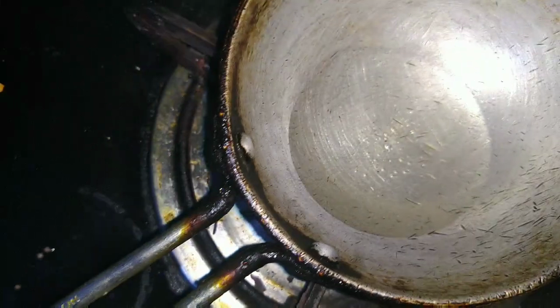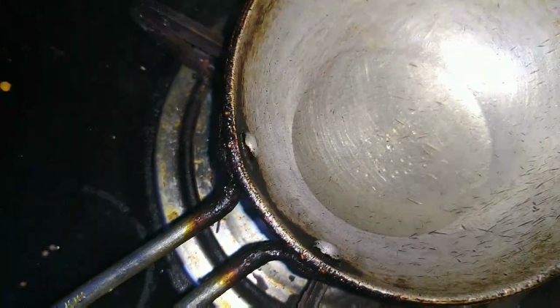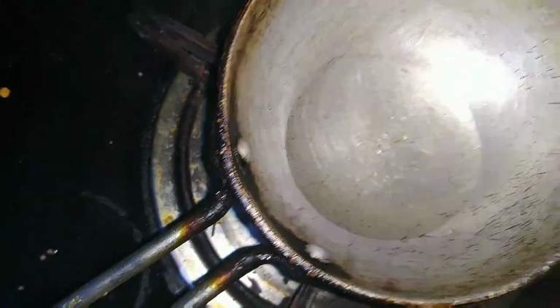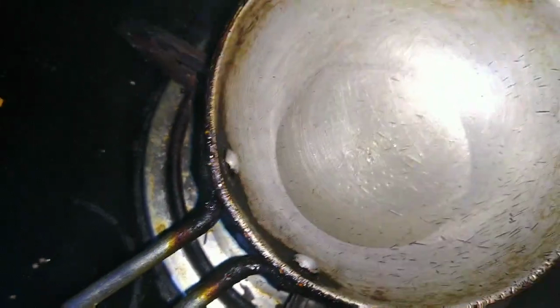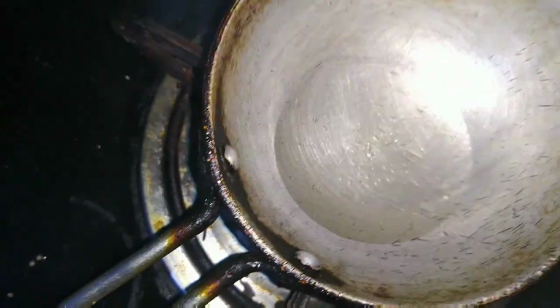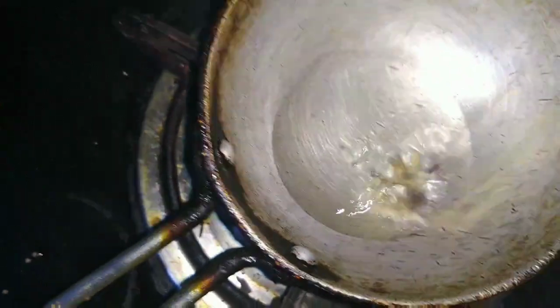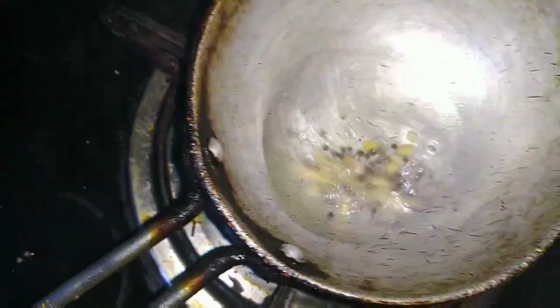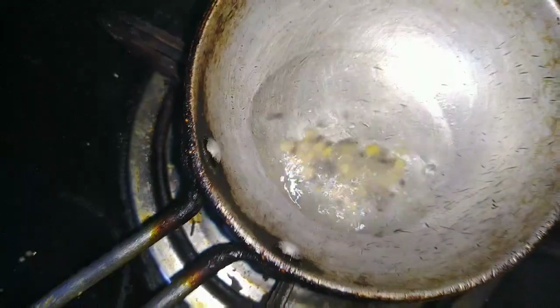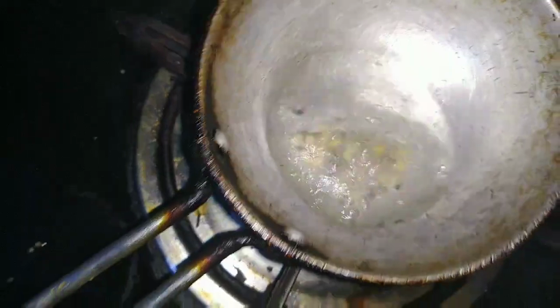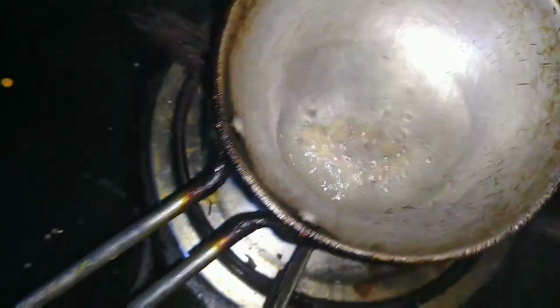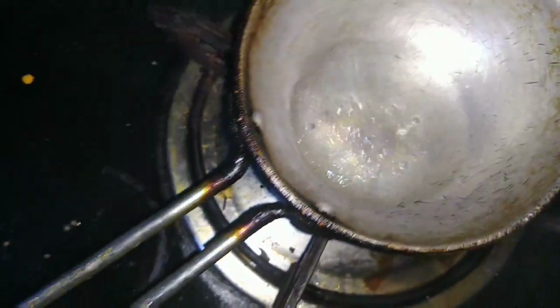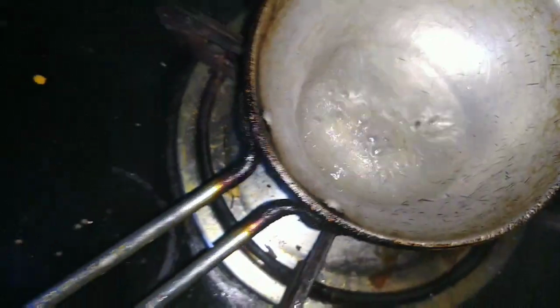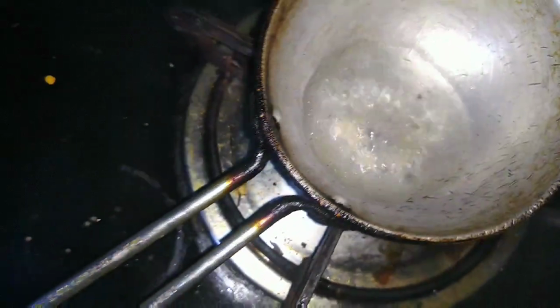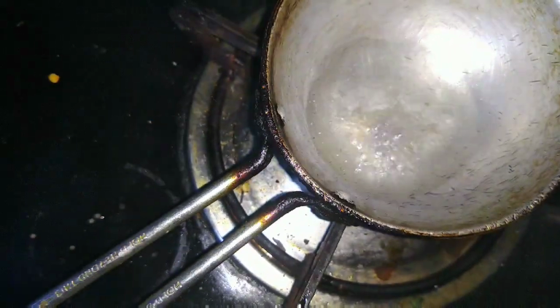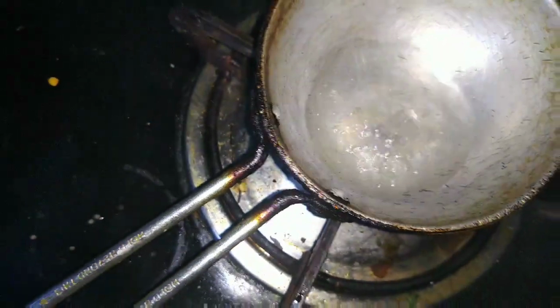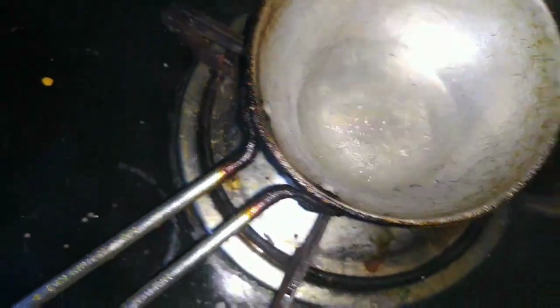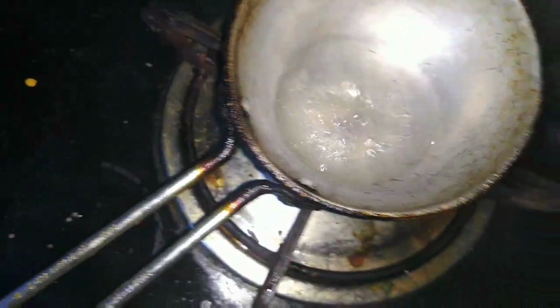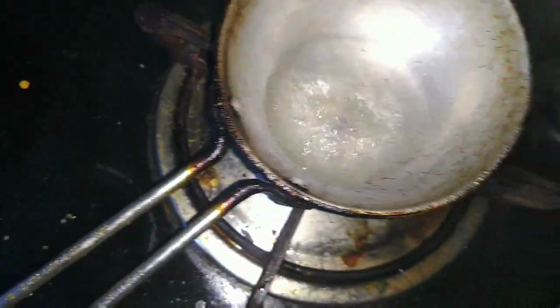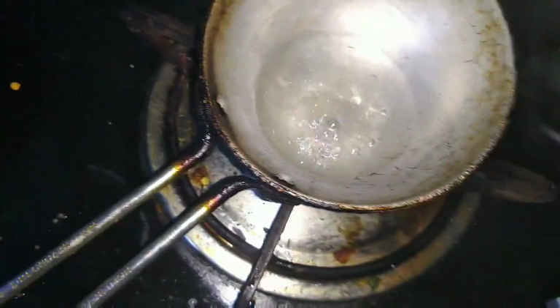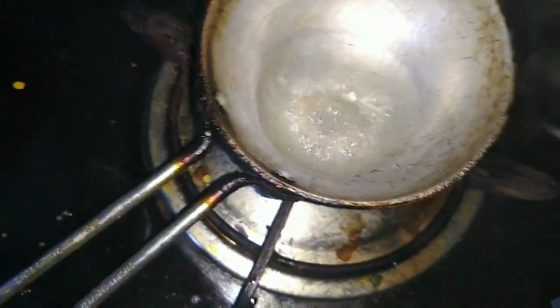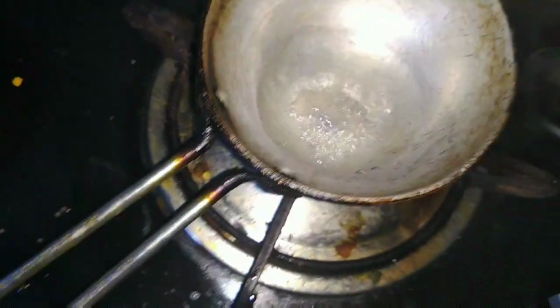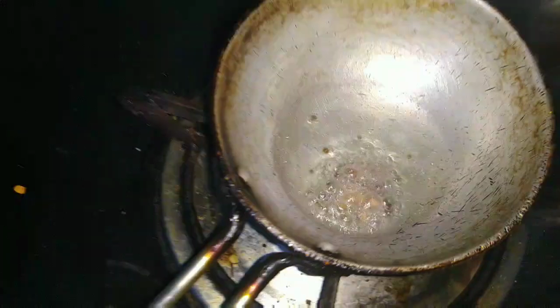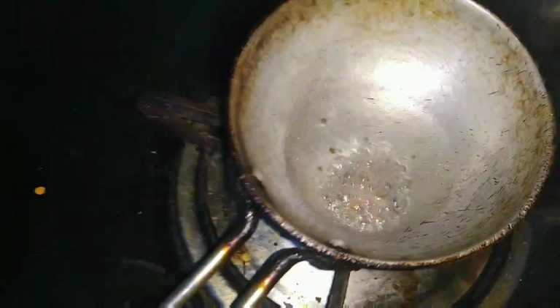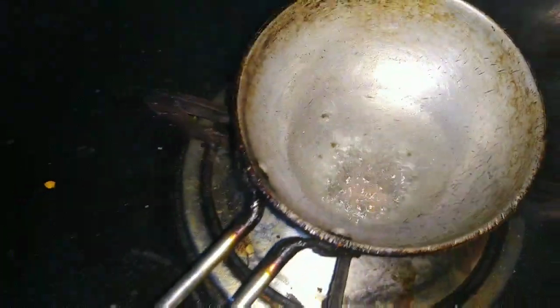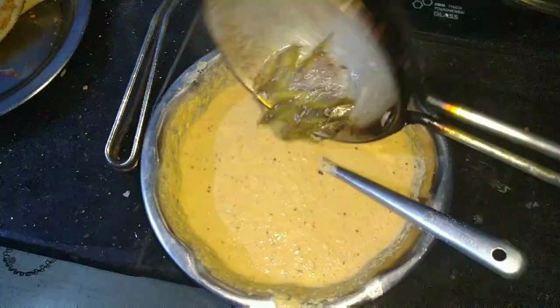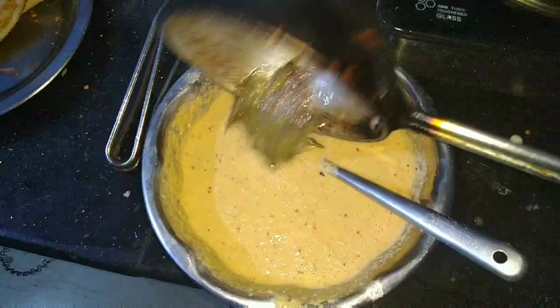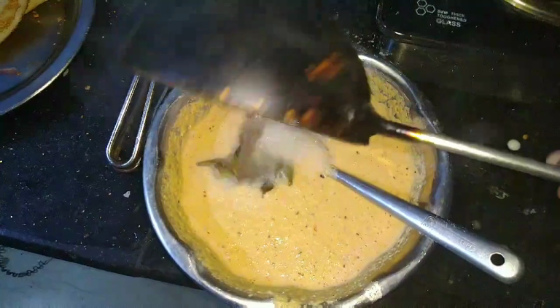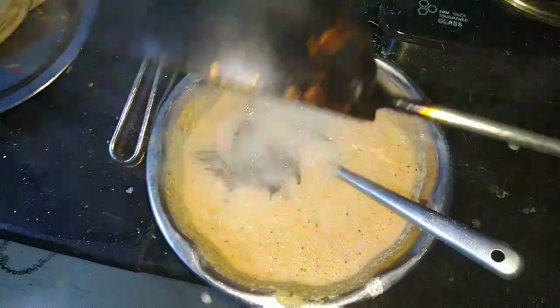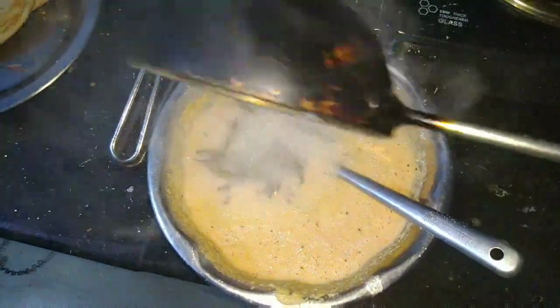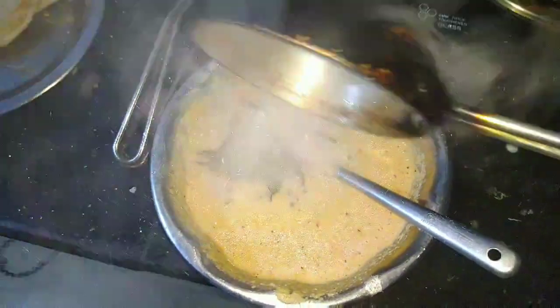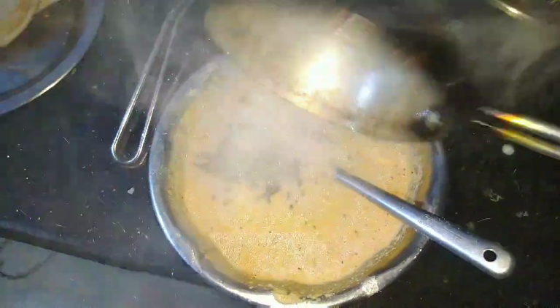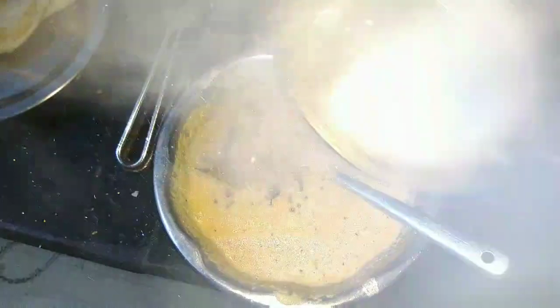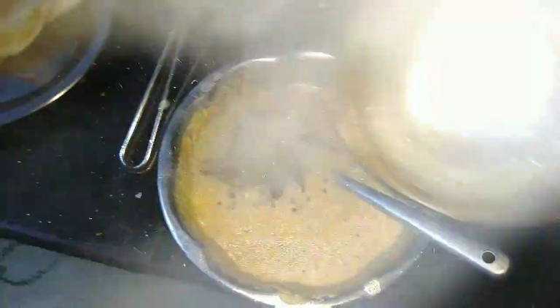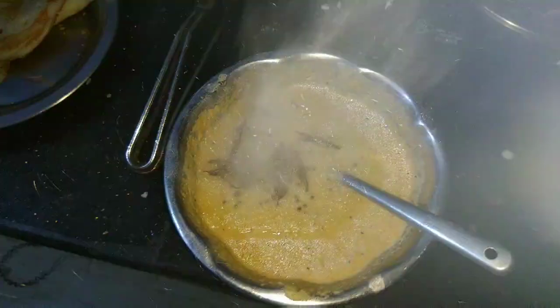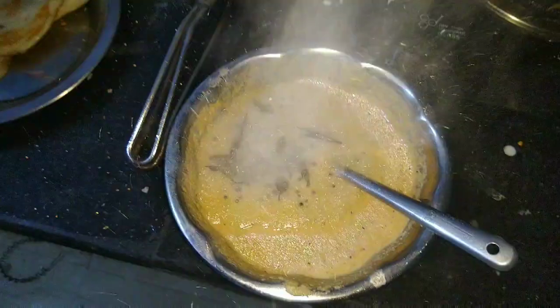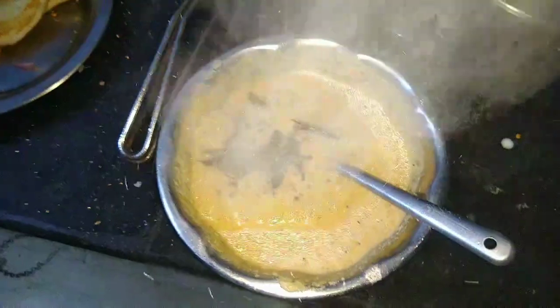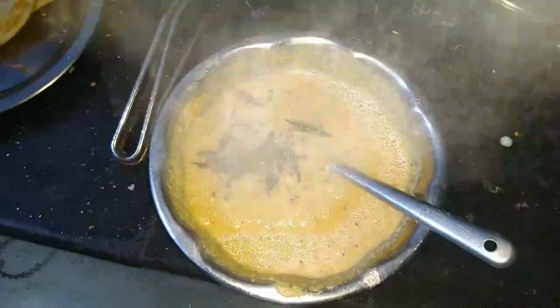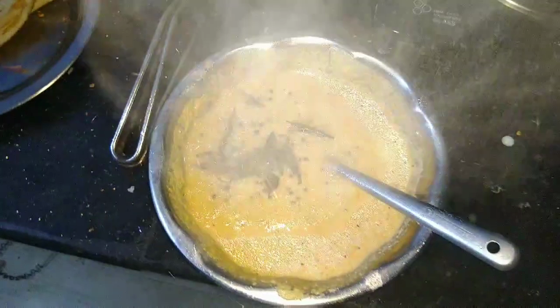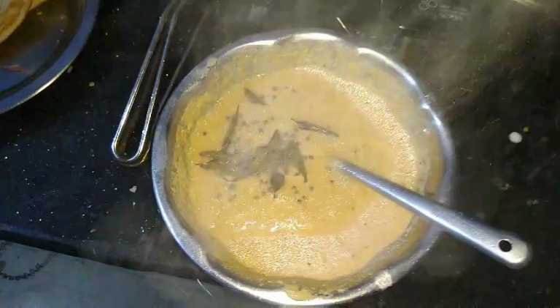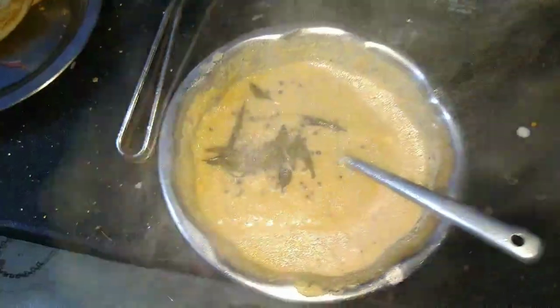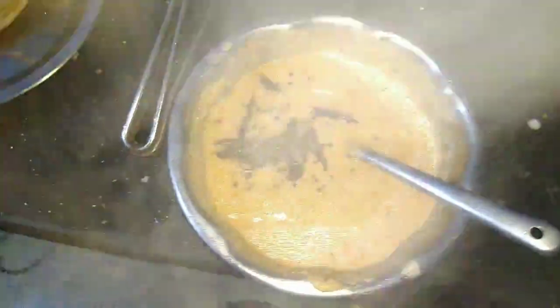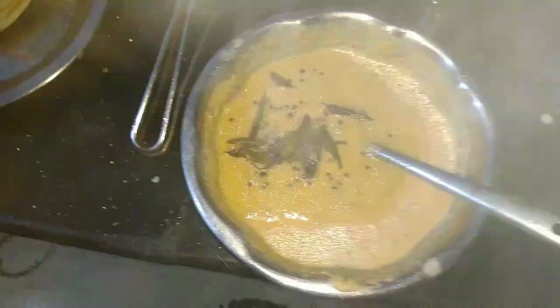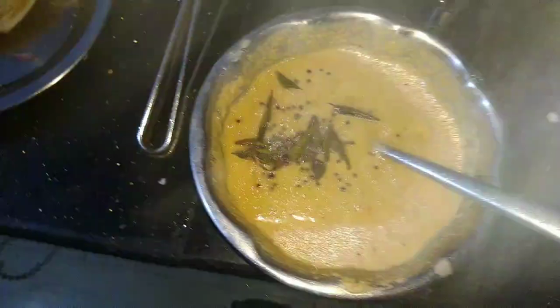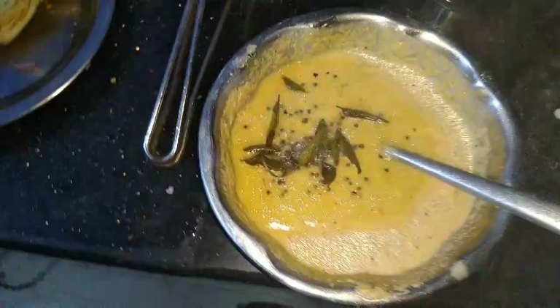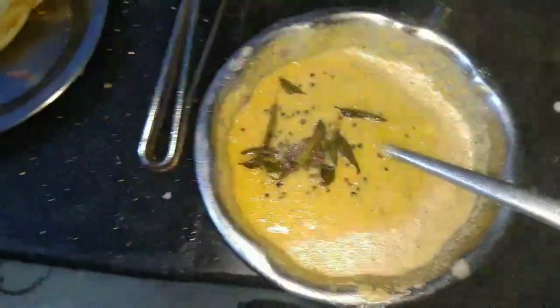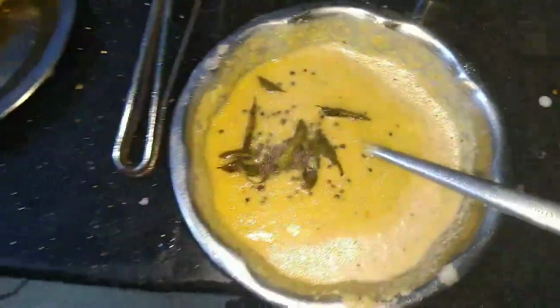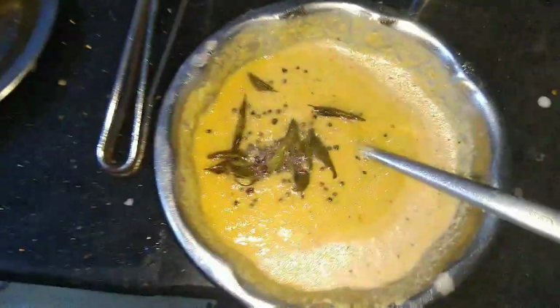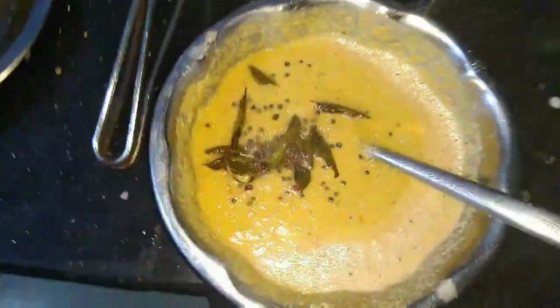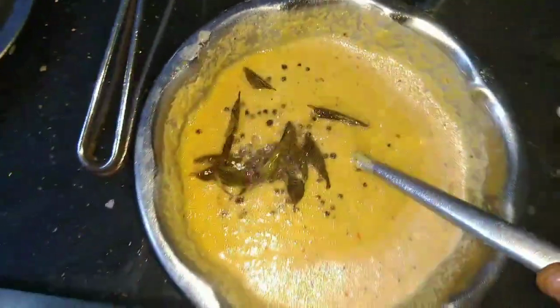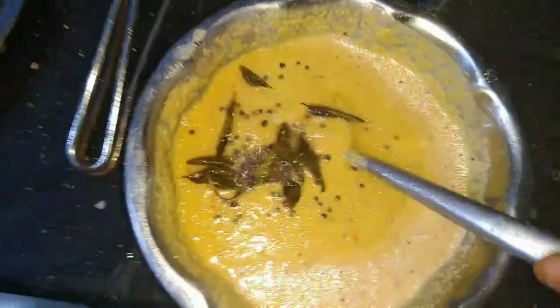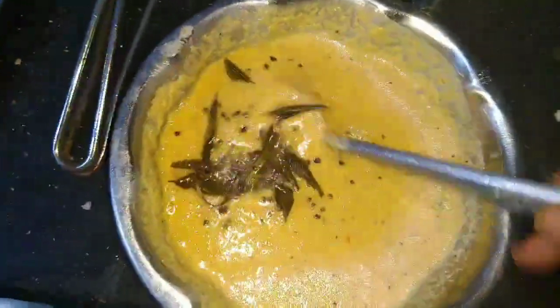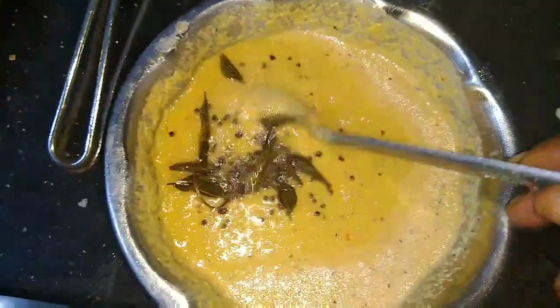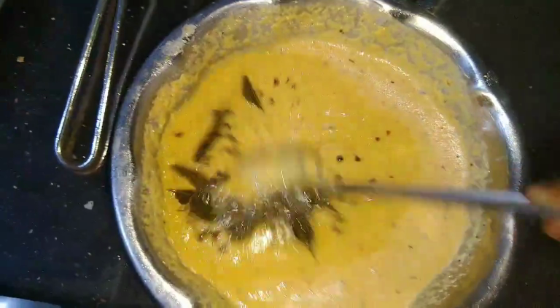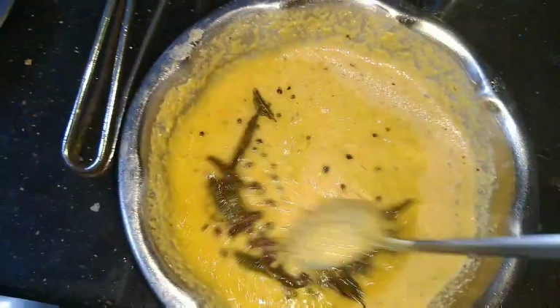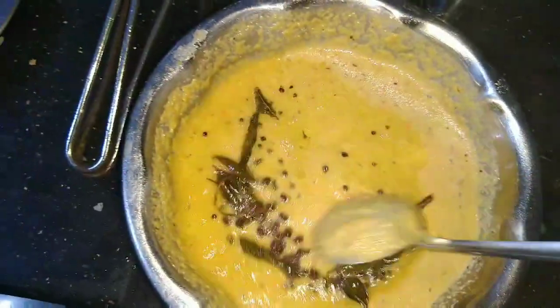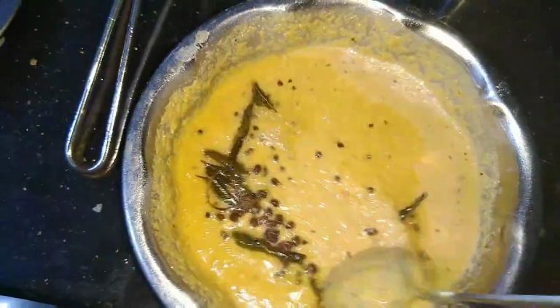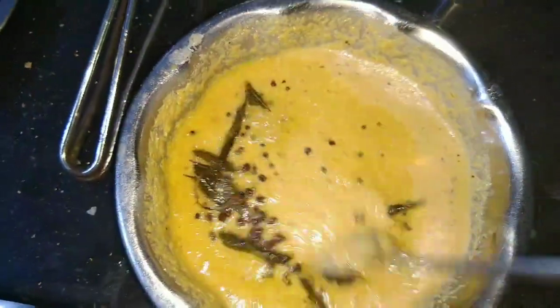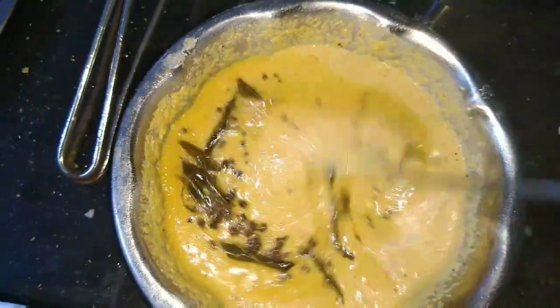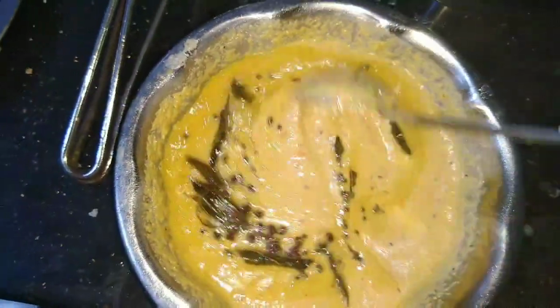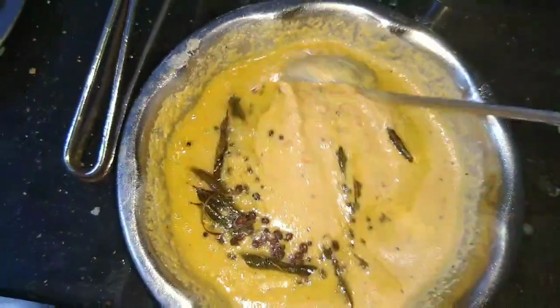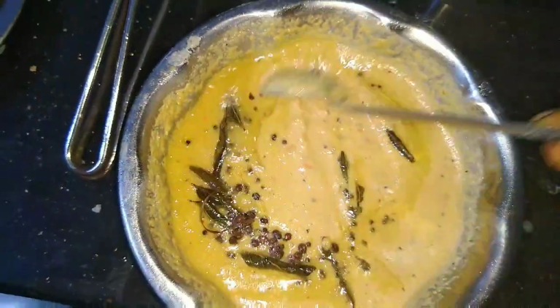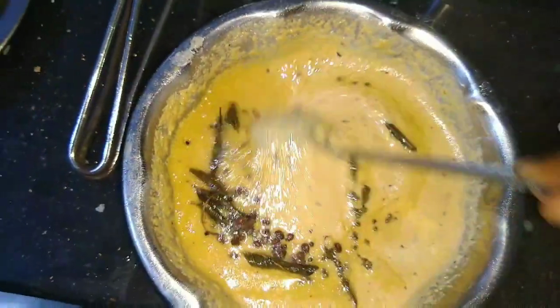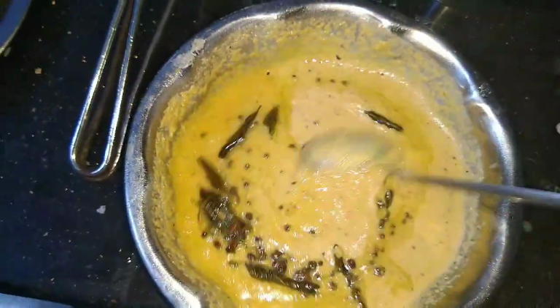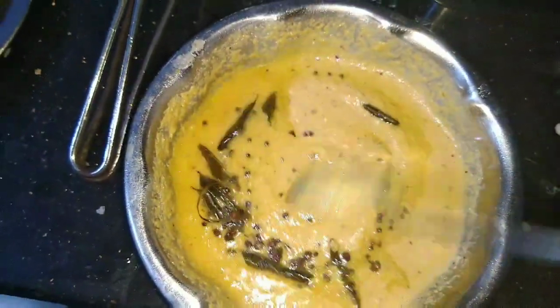Then add it in the pan — the pan is ready. You can cook it, then add to the pan to cook it. Let's cook it, put the pan — this is ready.